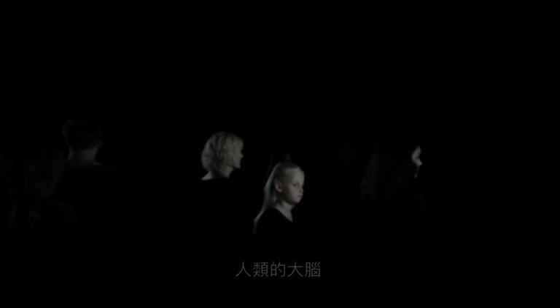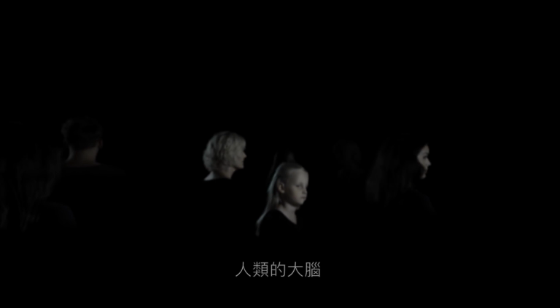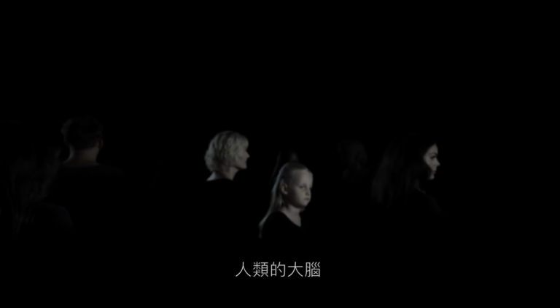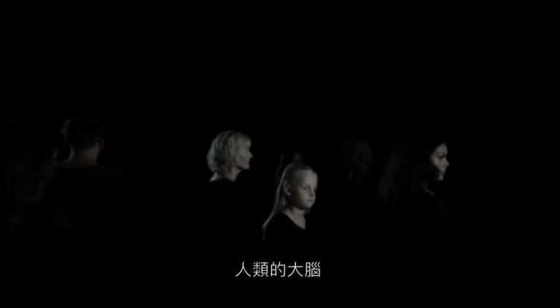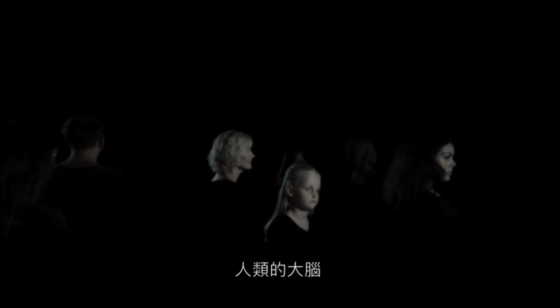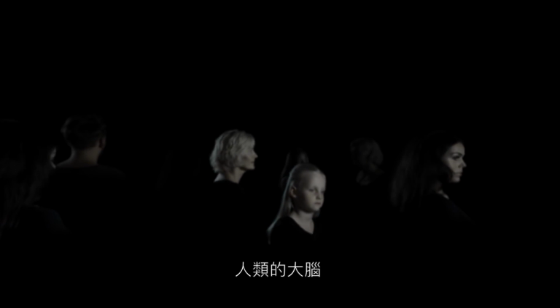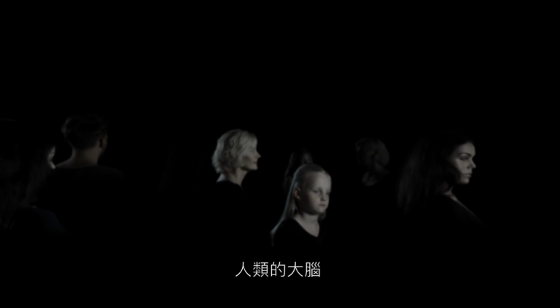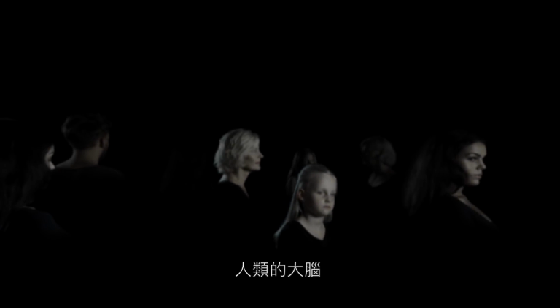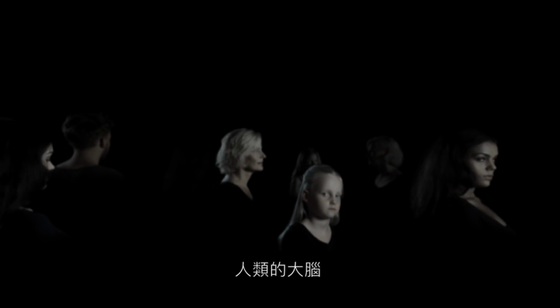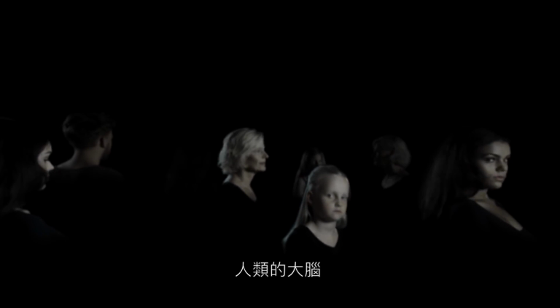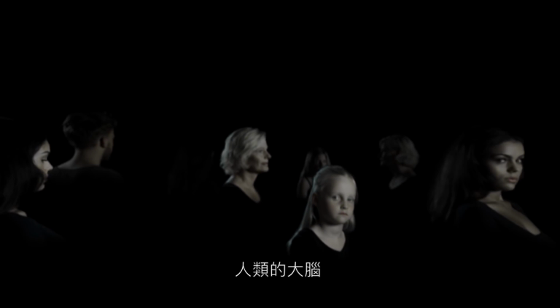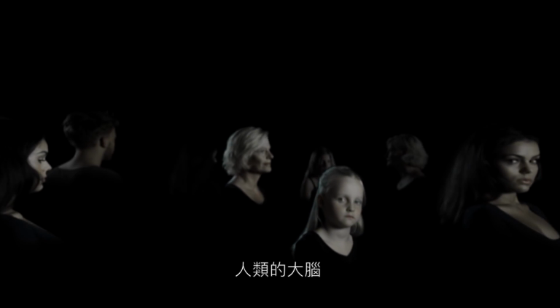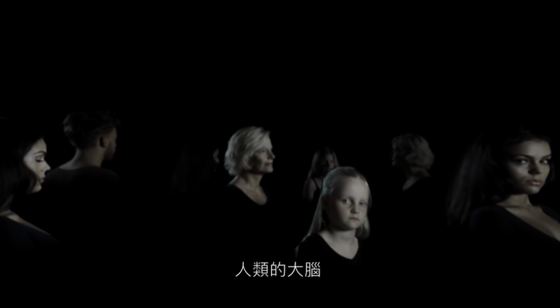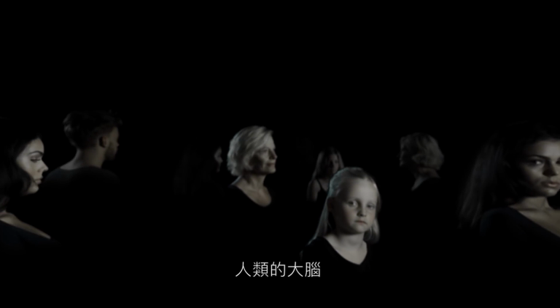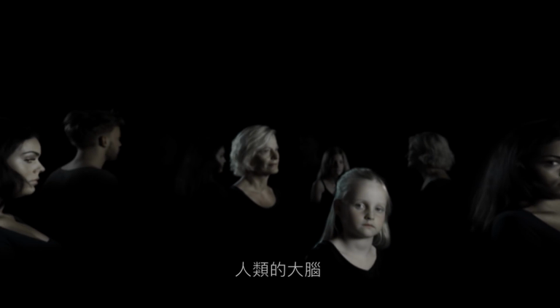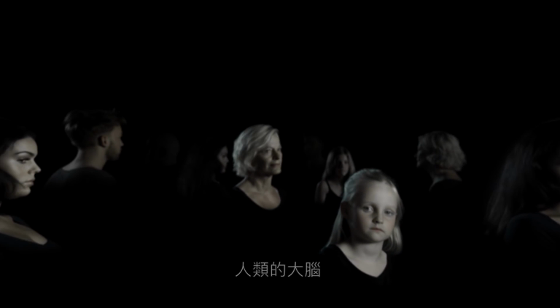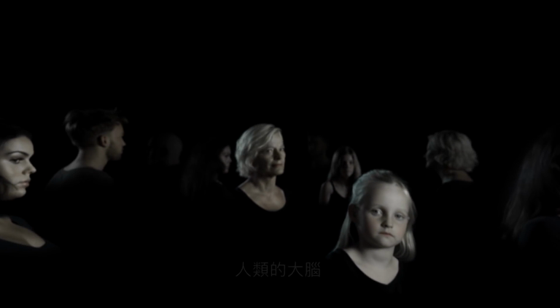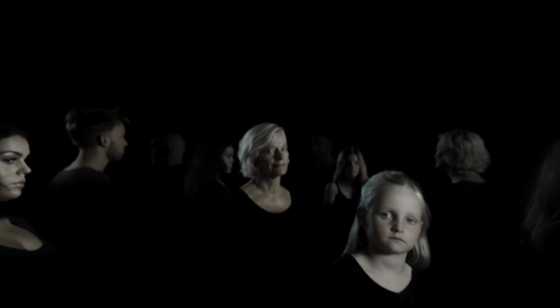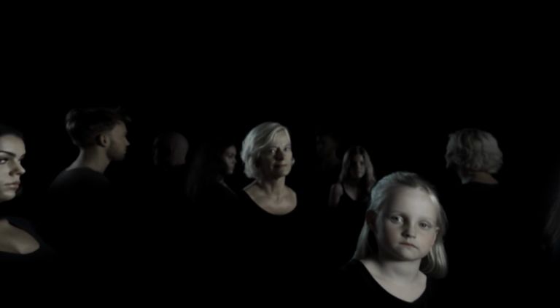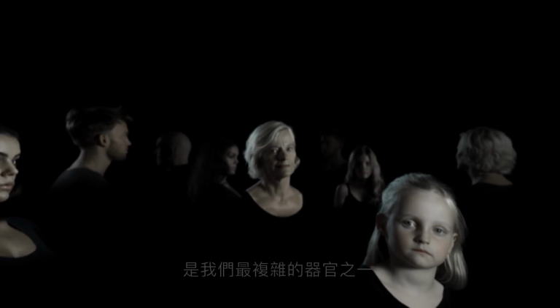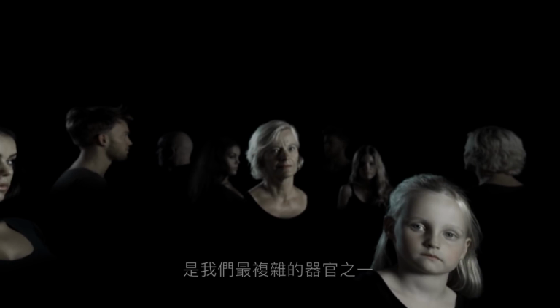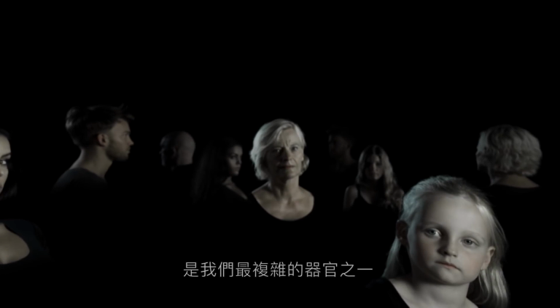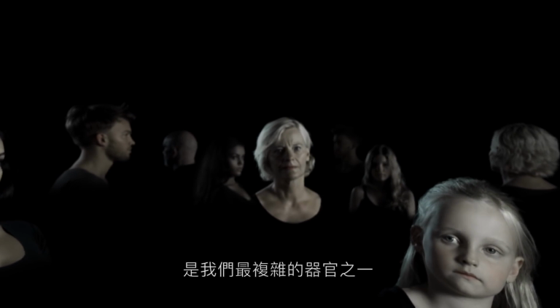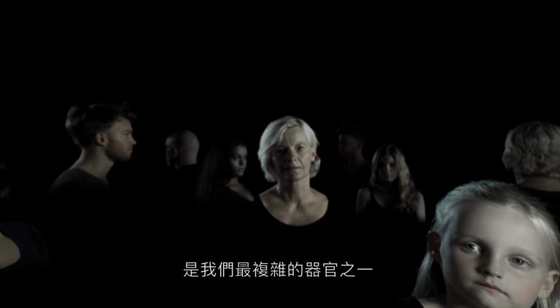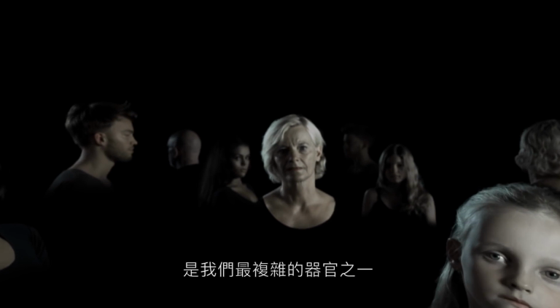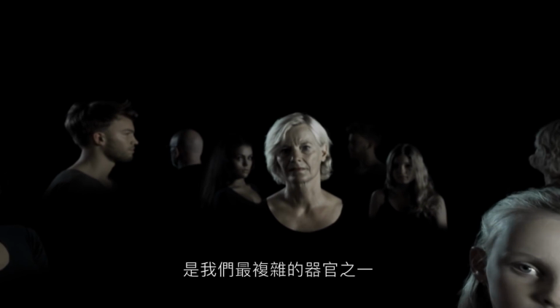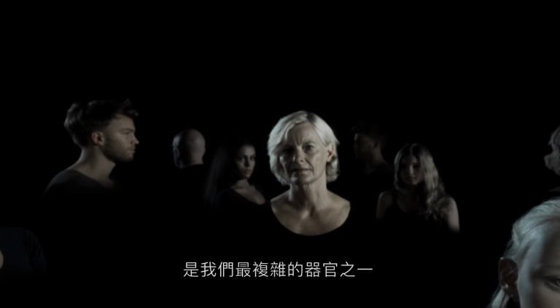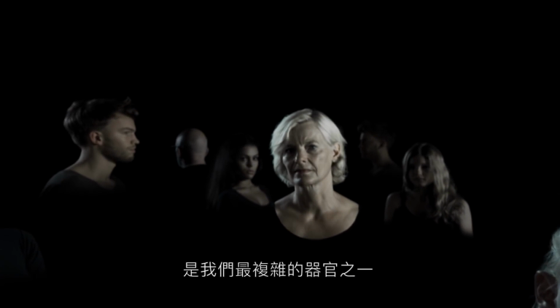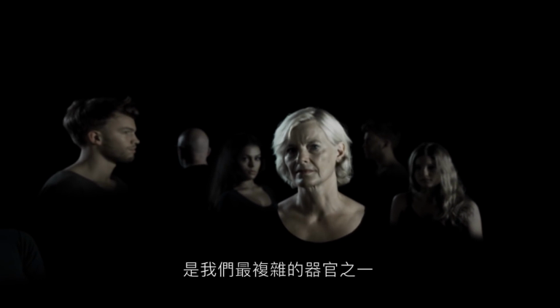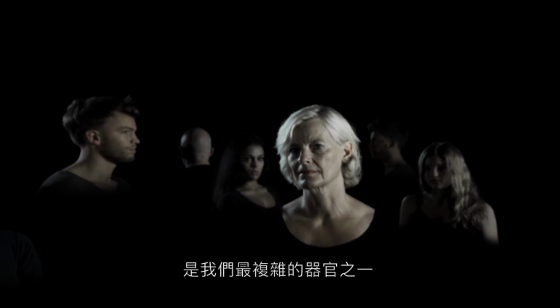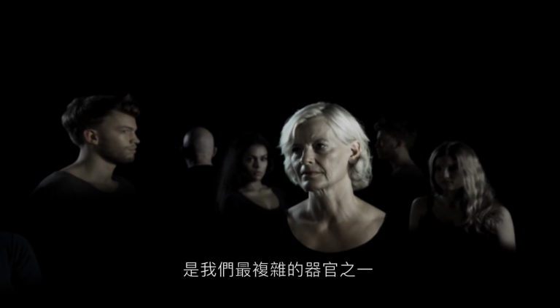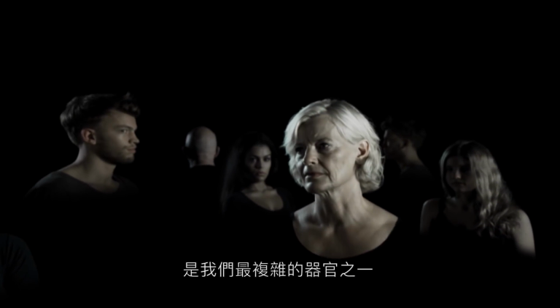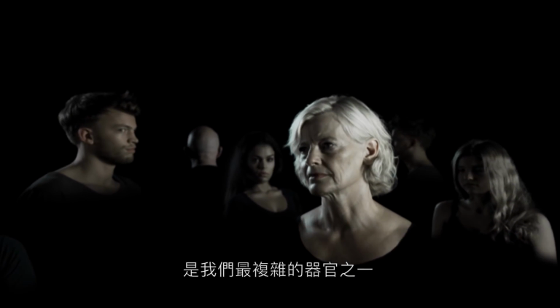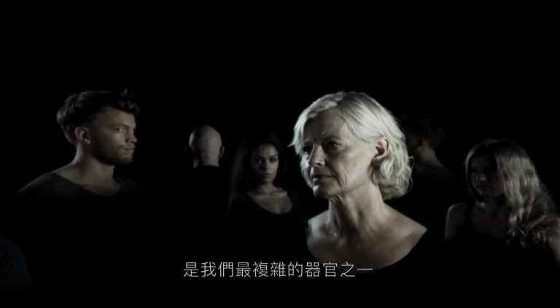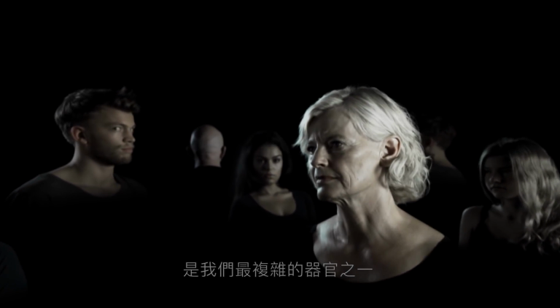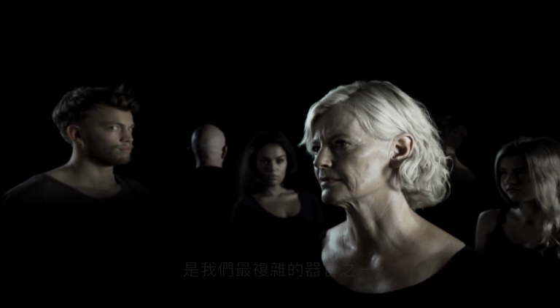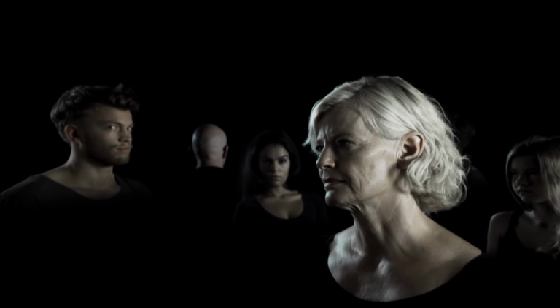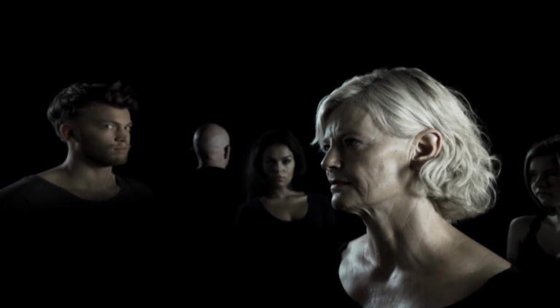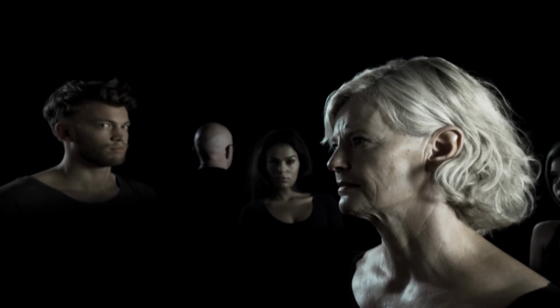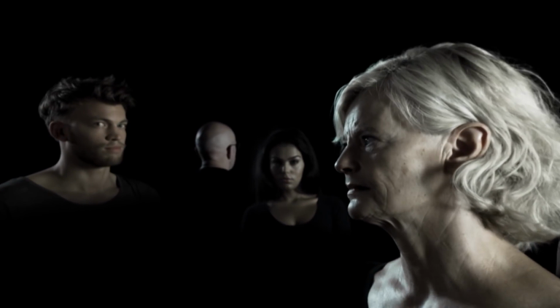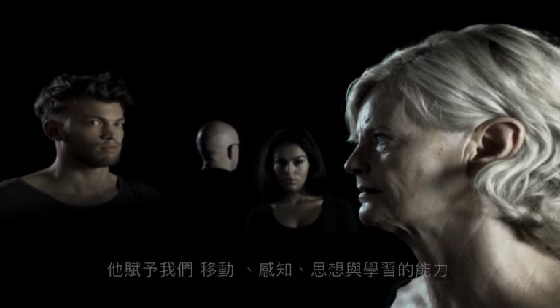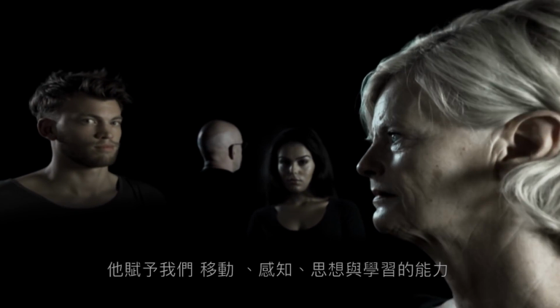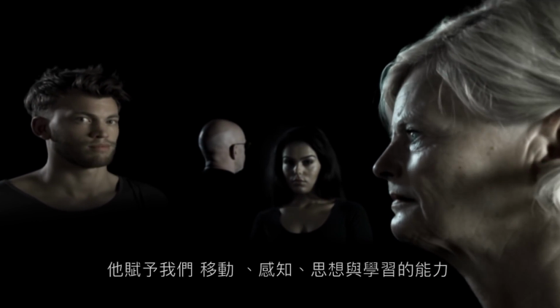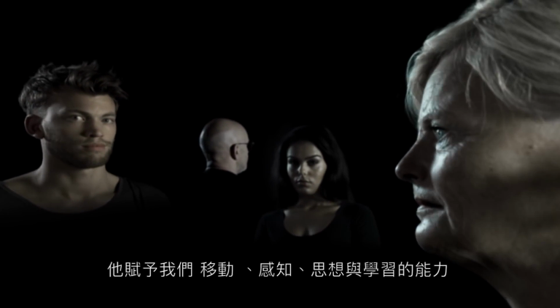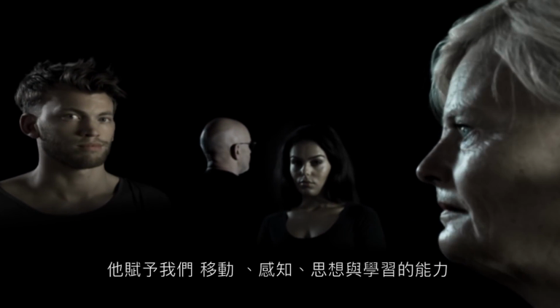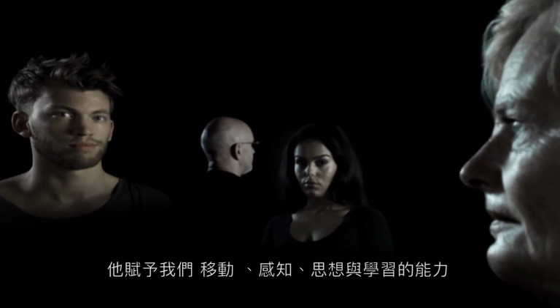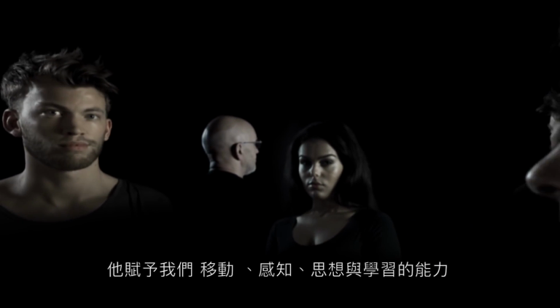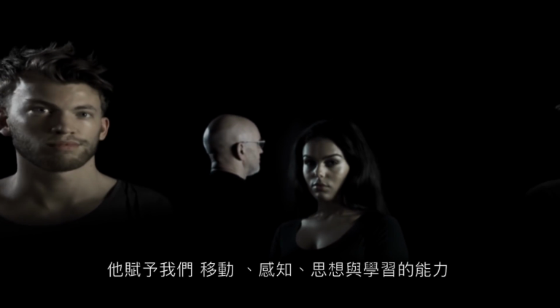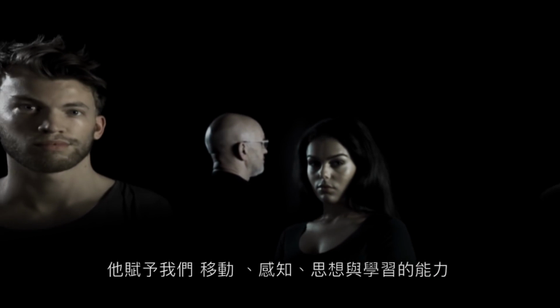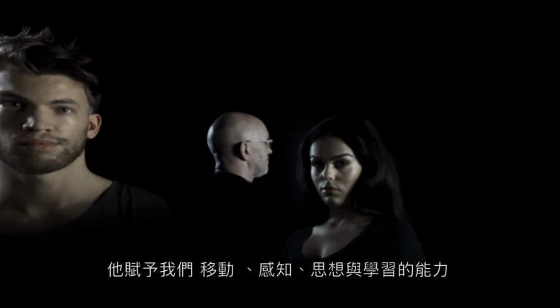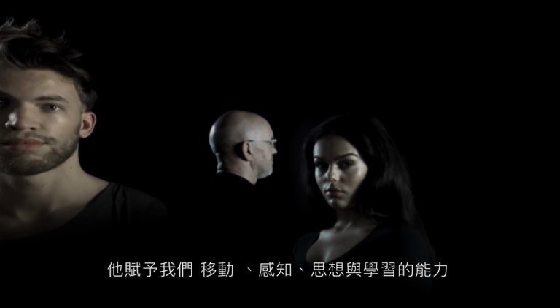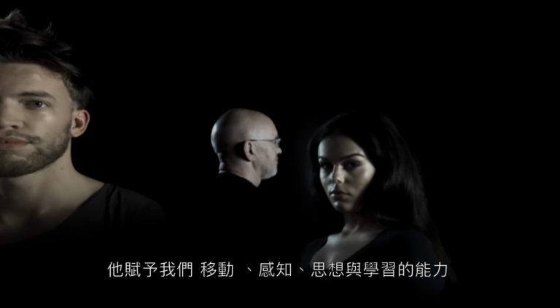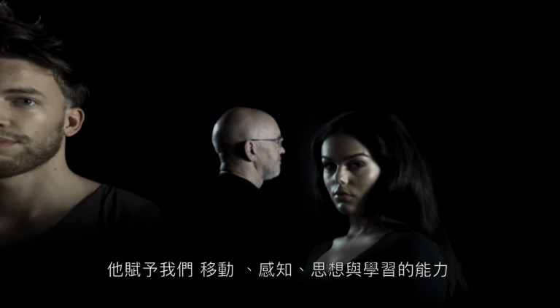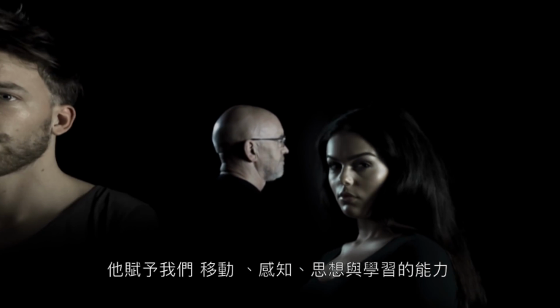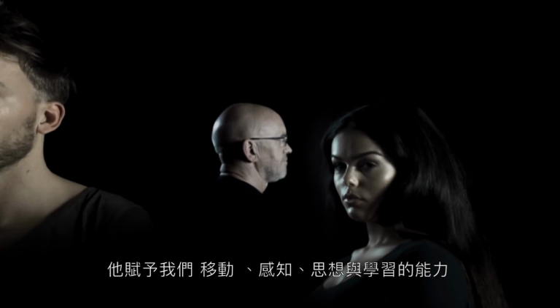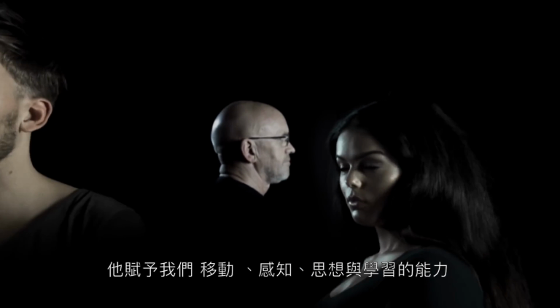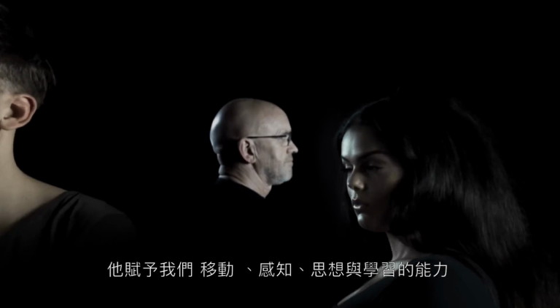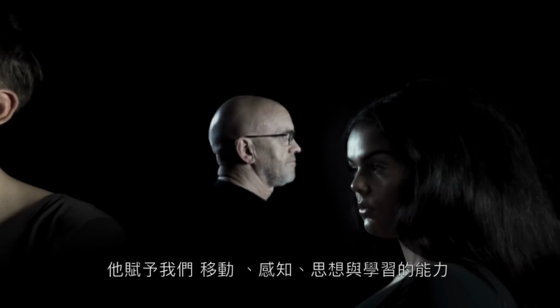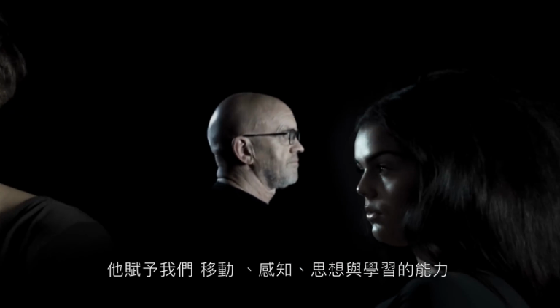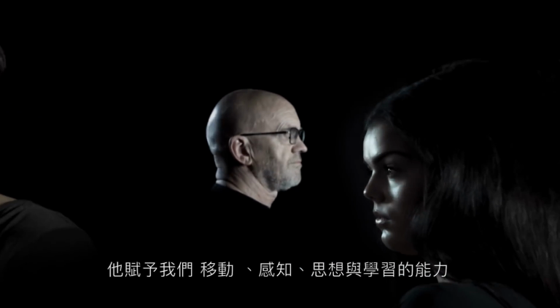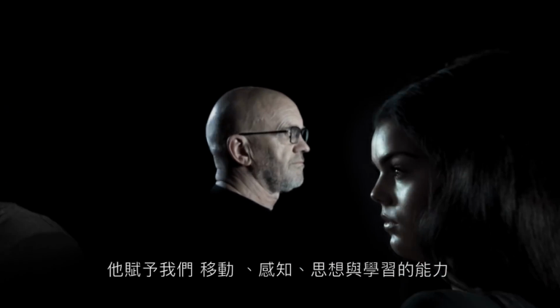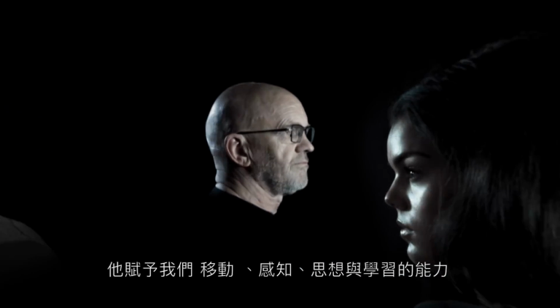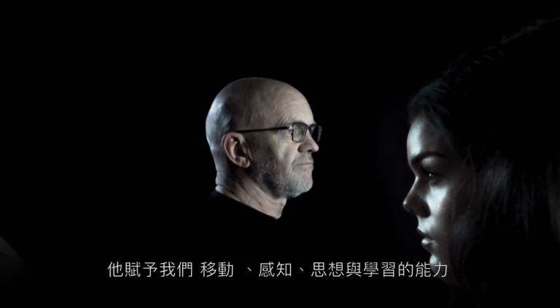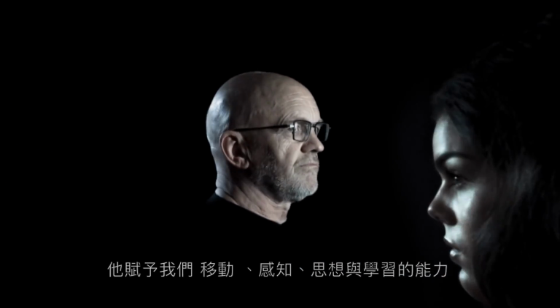The human brain, one of our most complex organs, allows us to move, feel, think and learn.